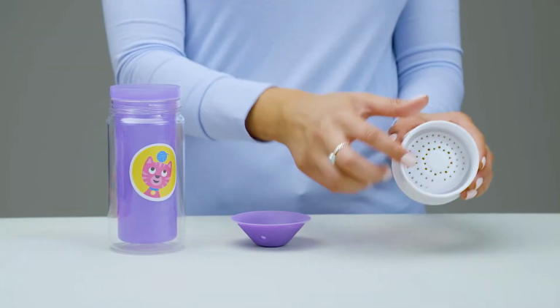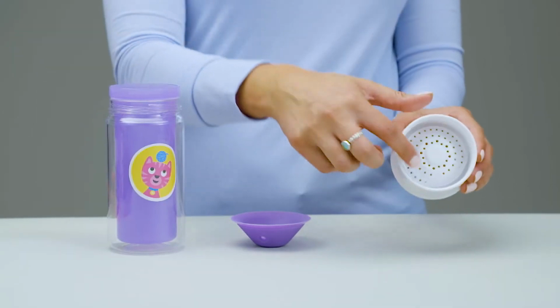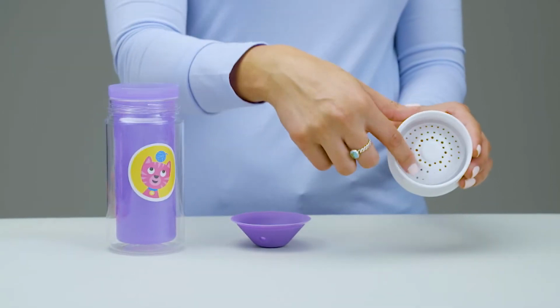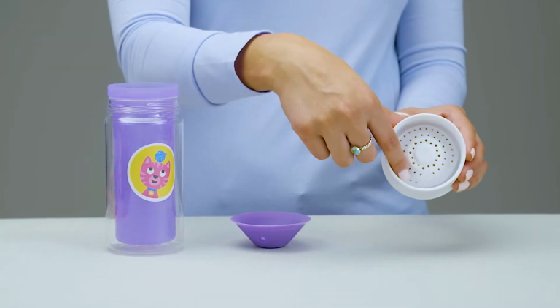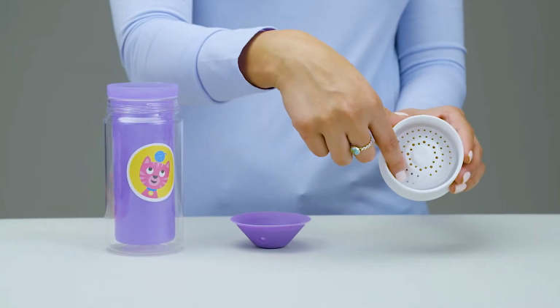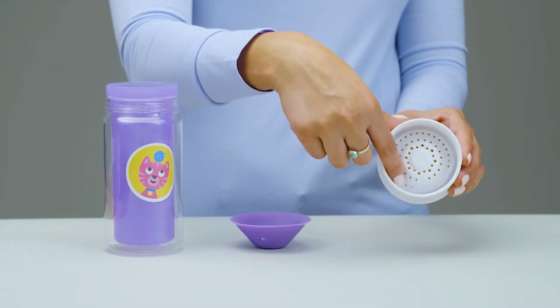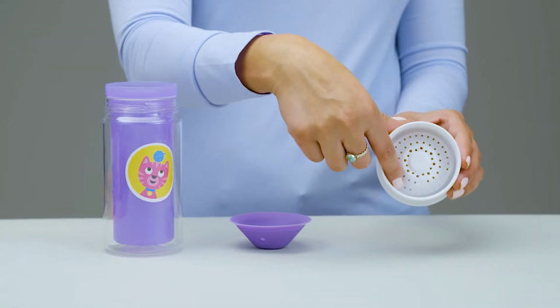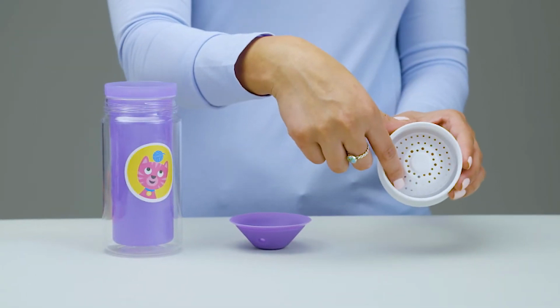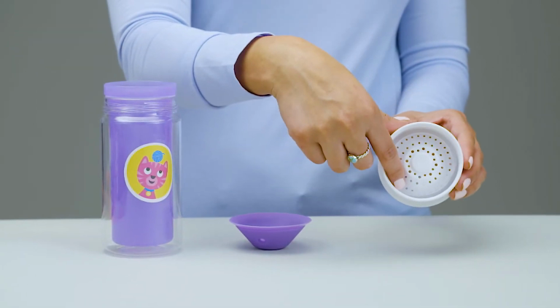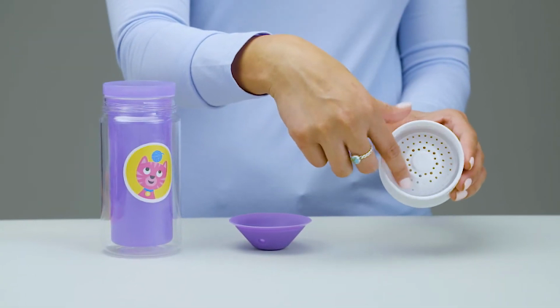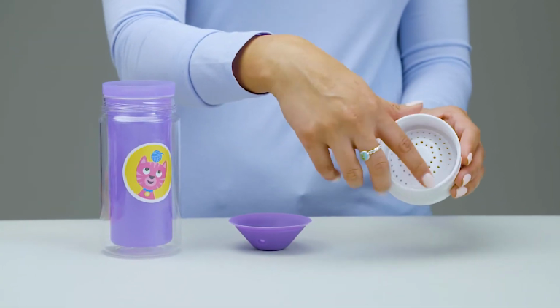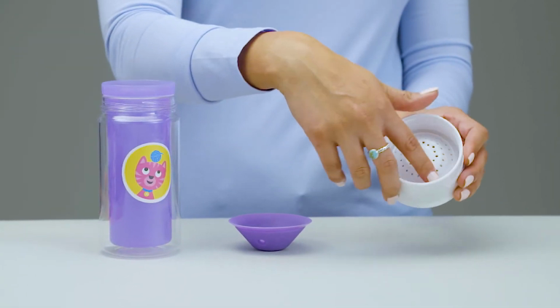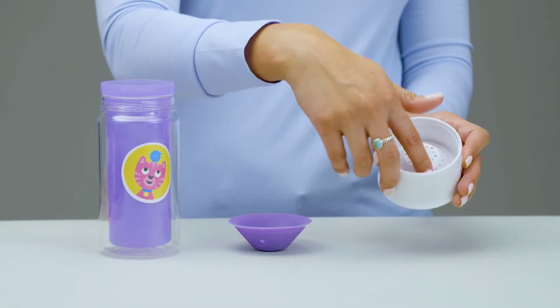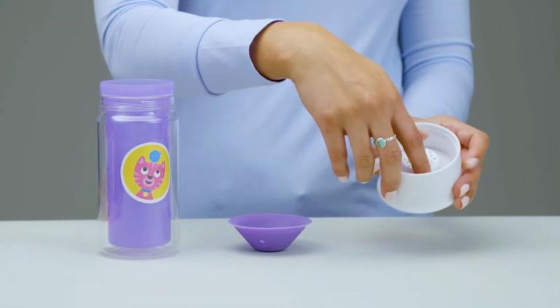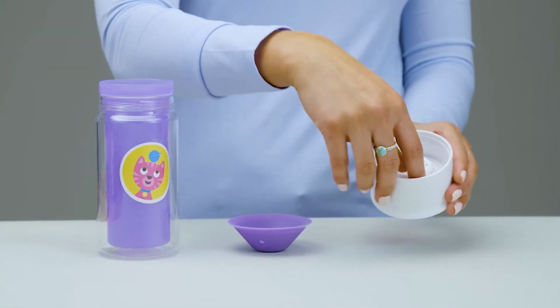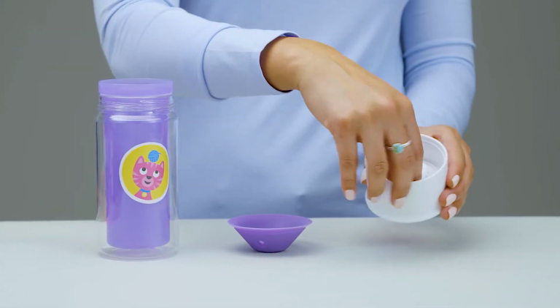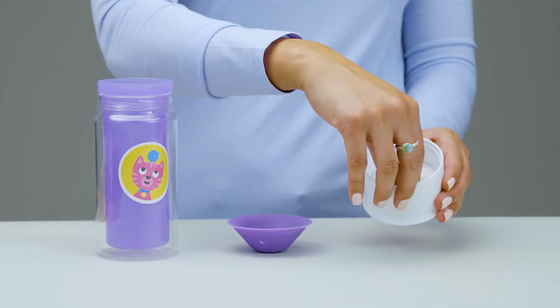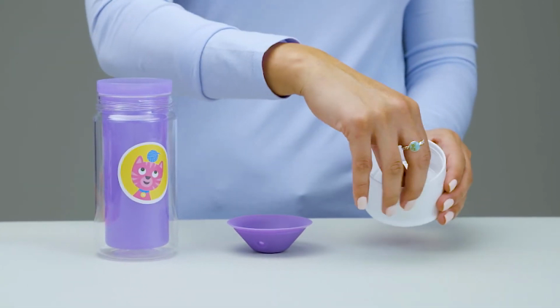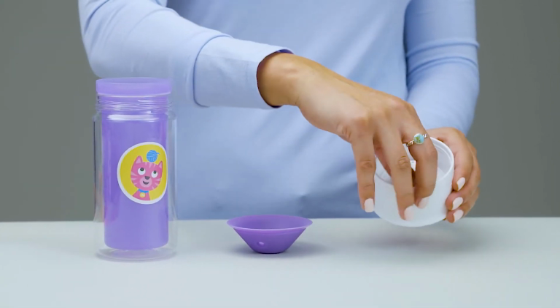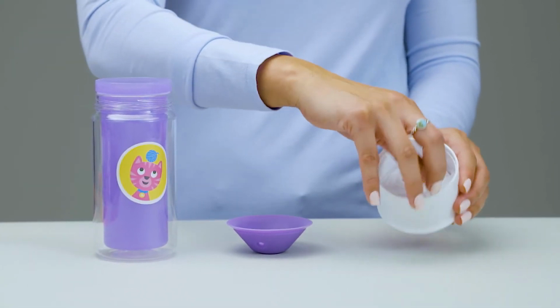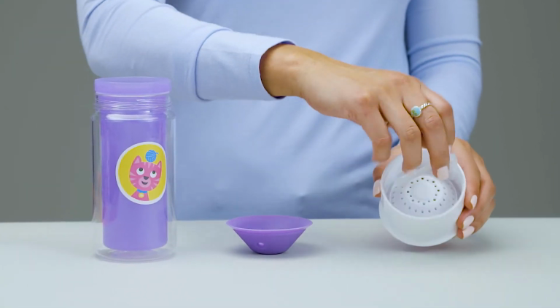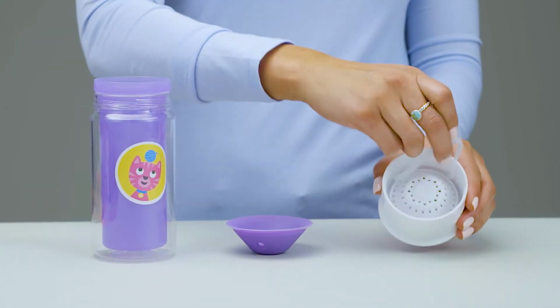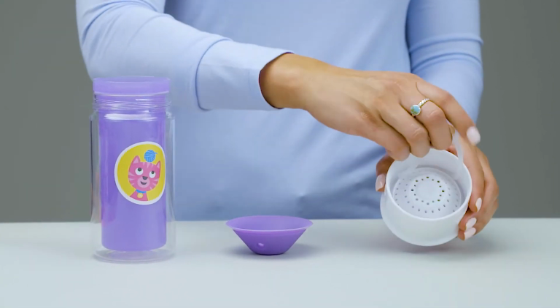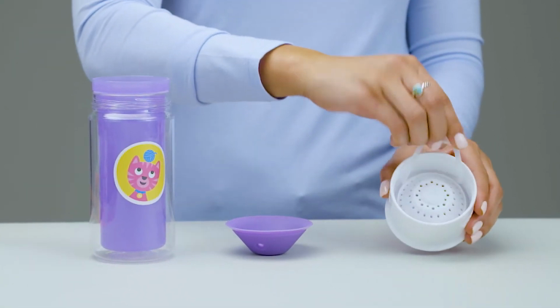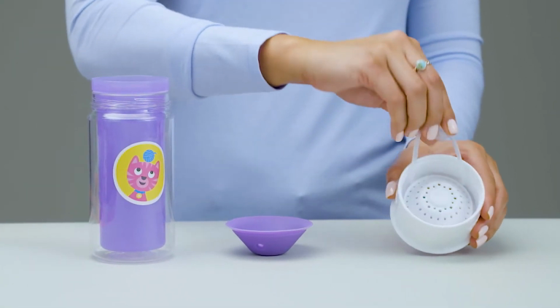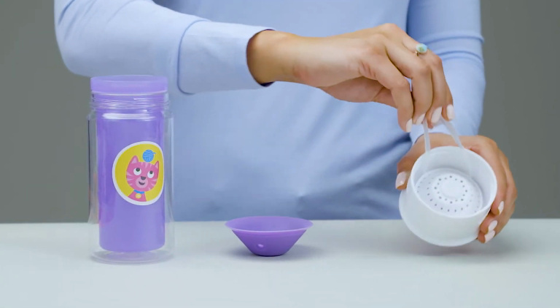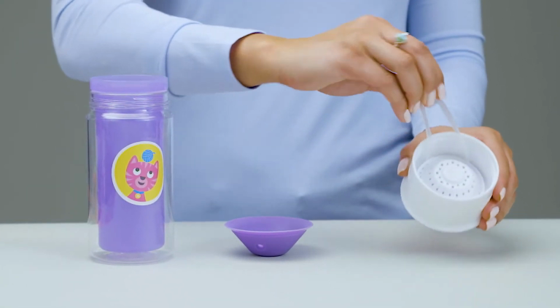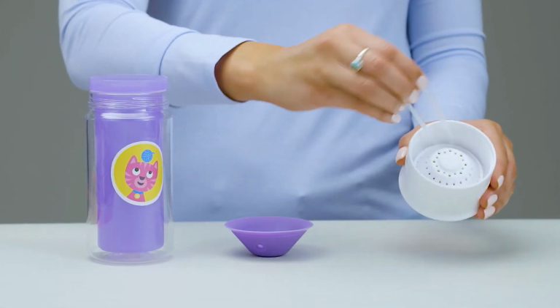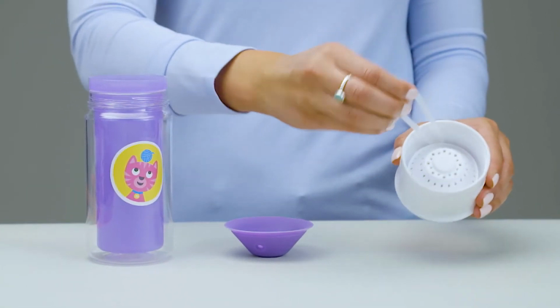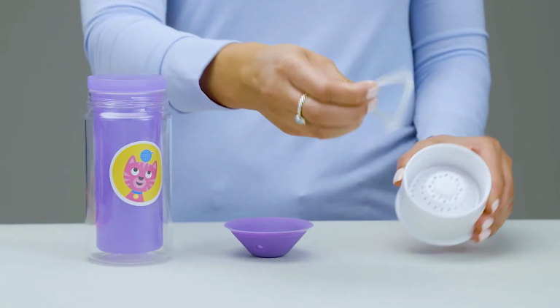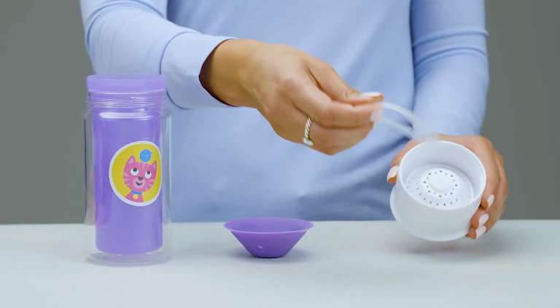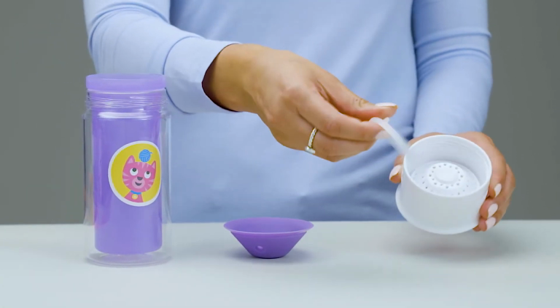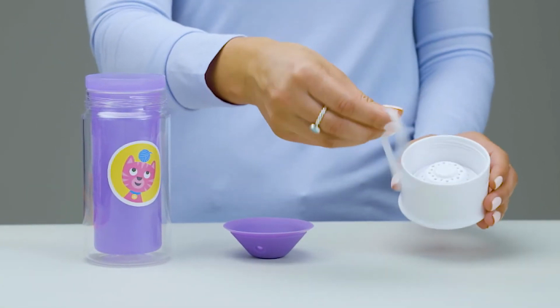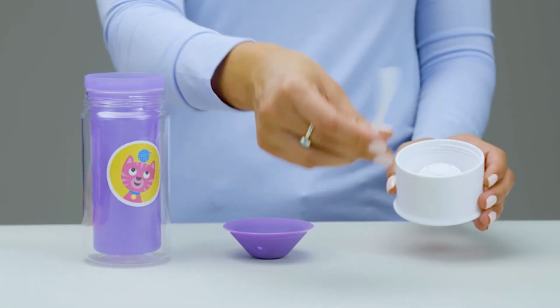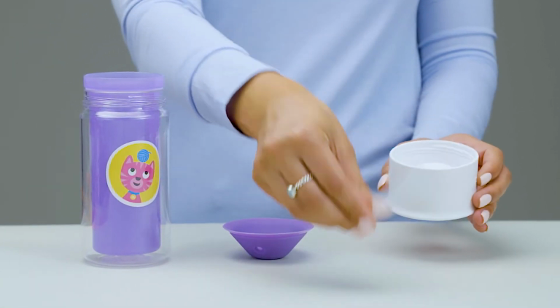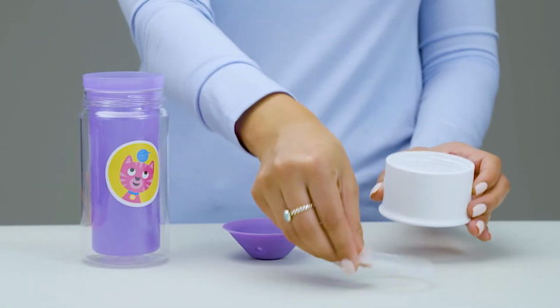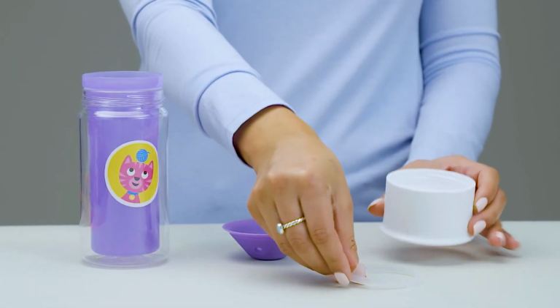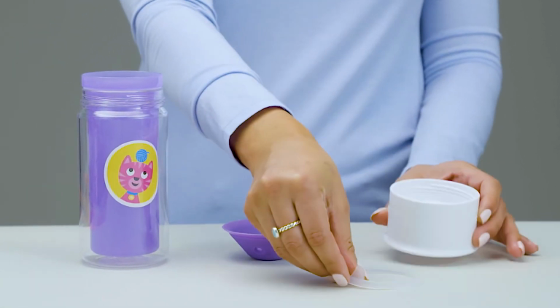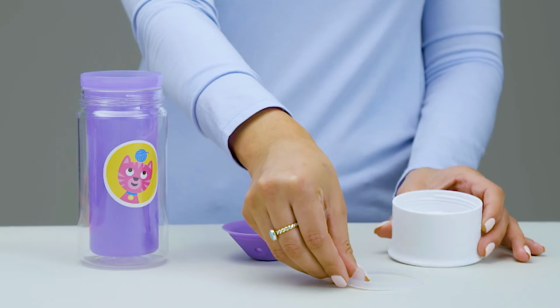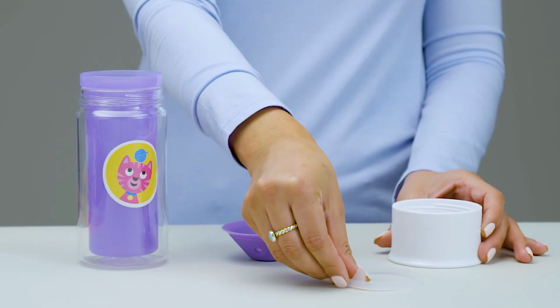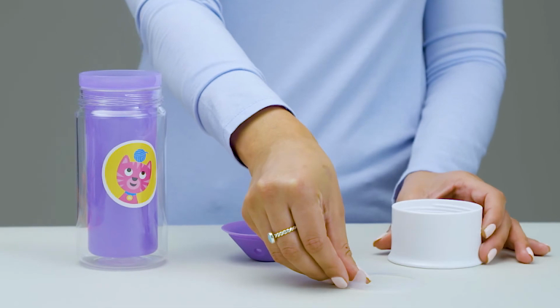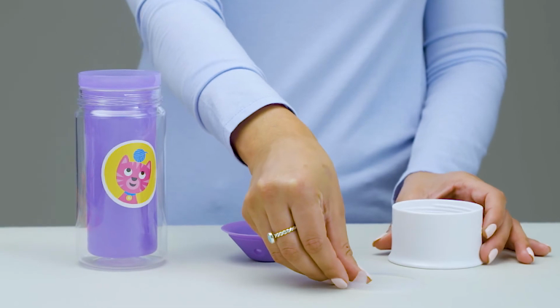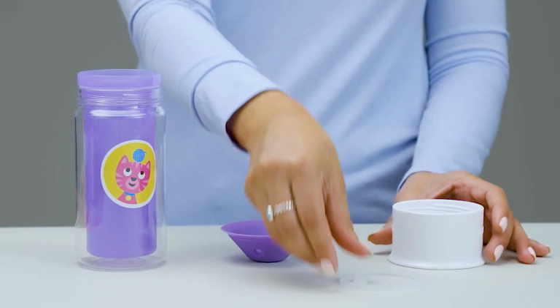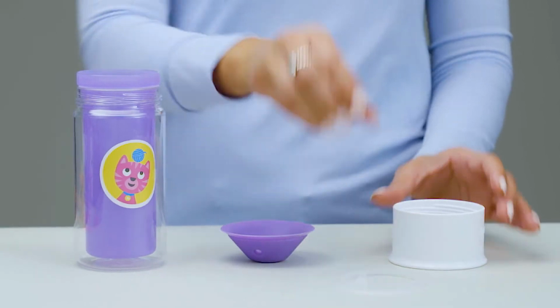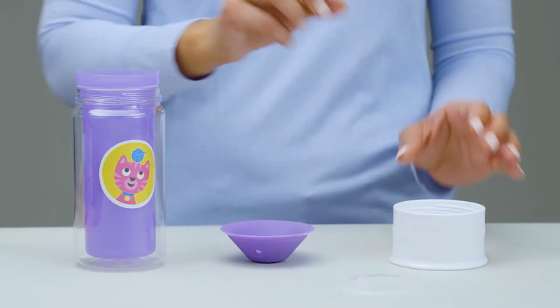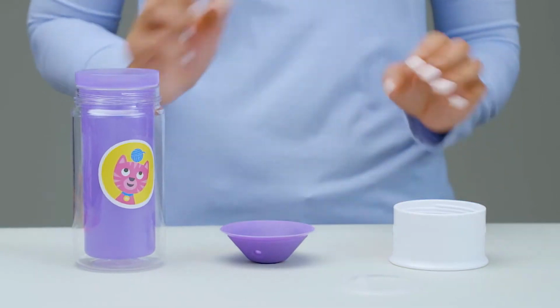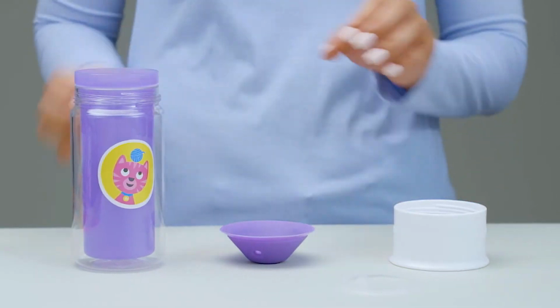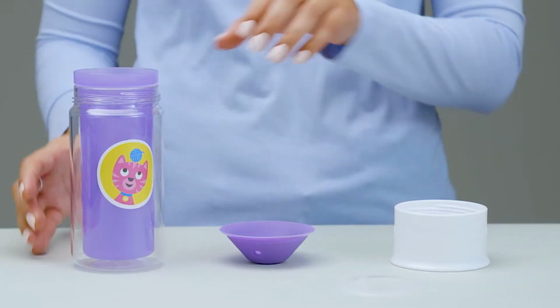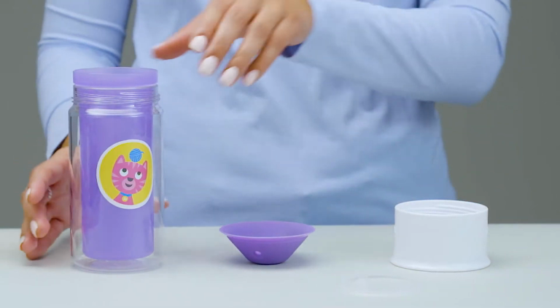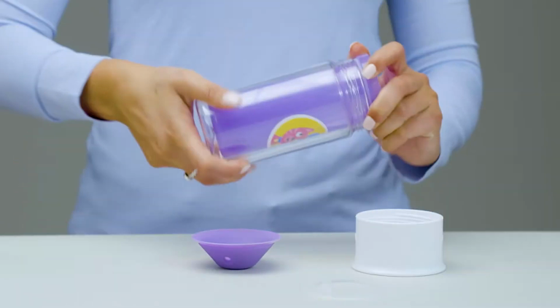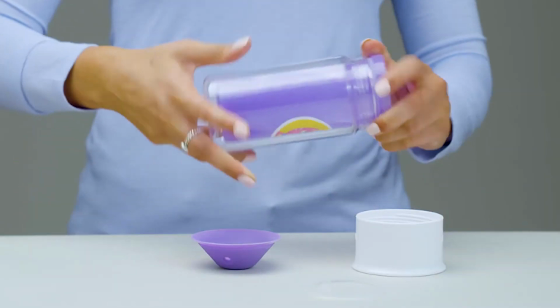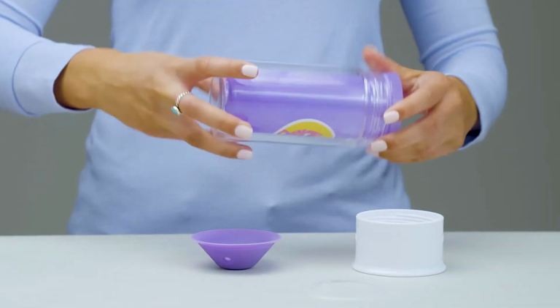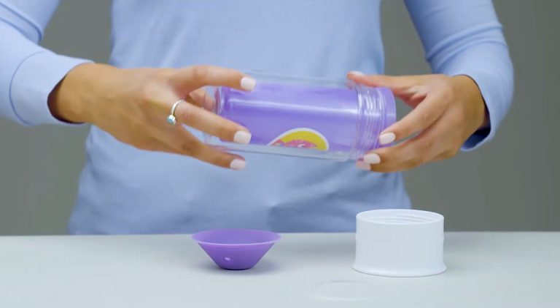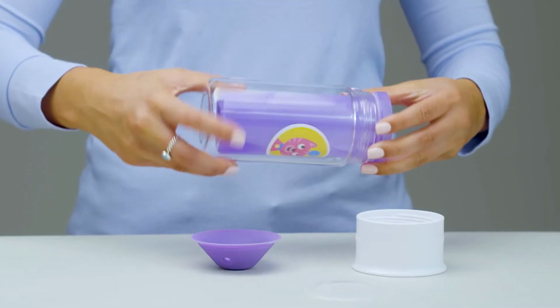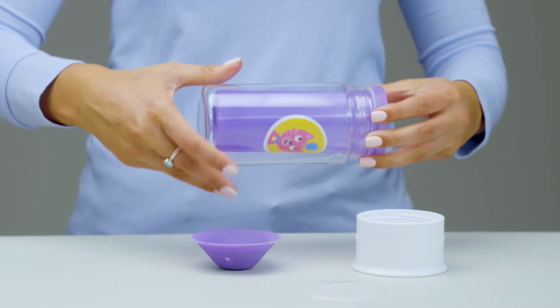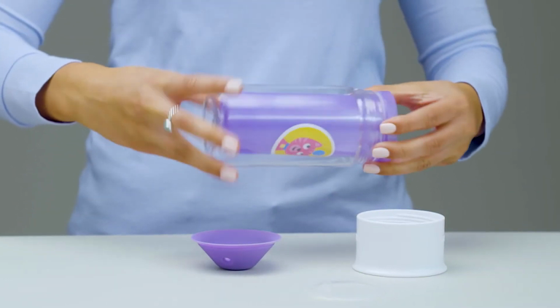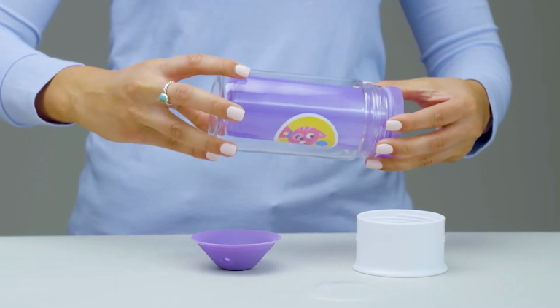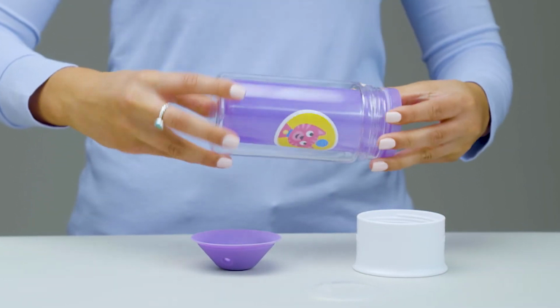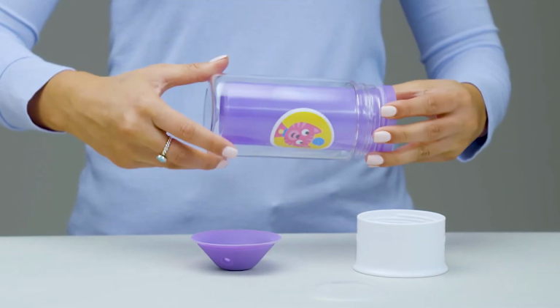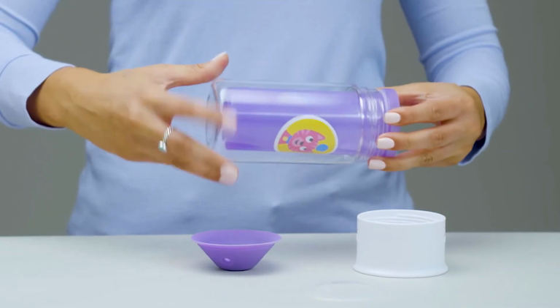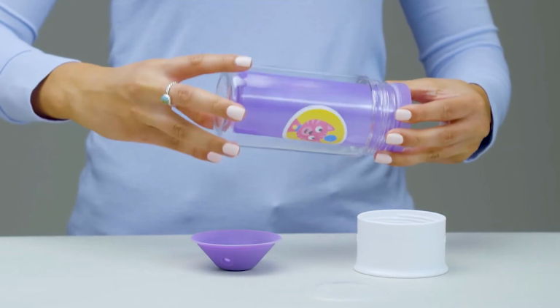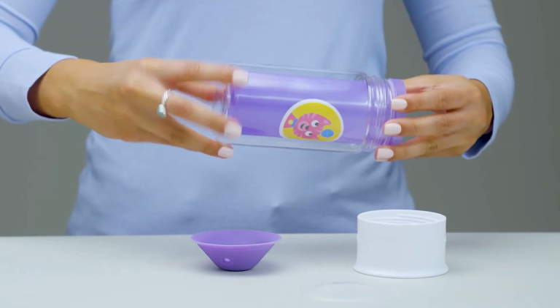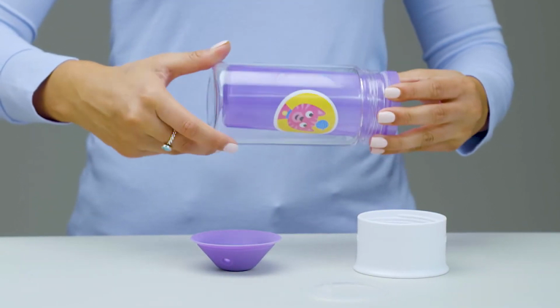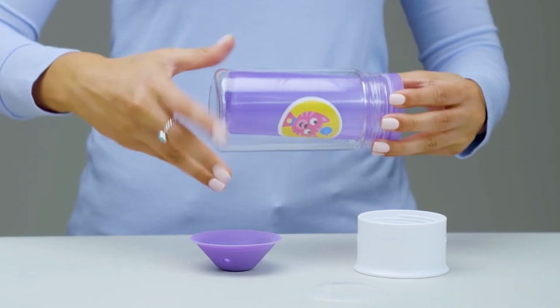Carefully remove the inner sealing ring from under the lid. Then turn the inner cup to the right to remove from the outer cup.